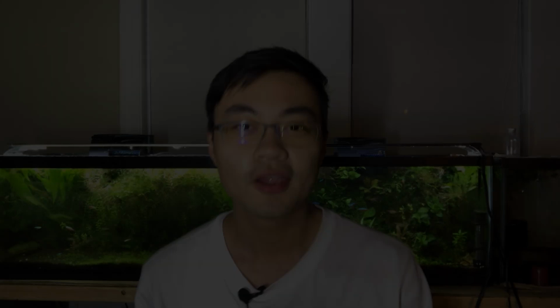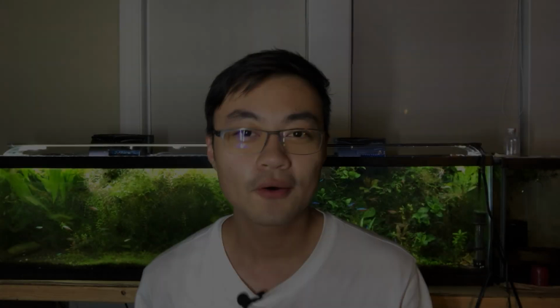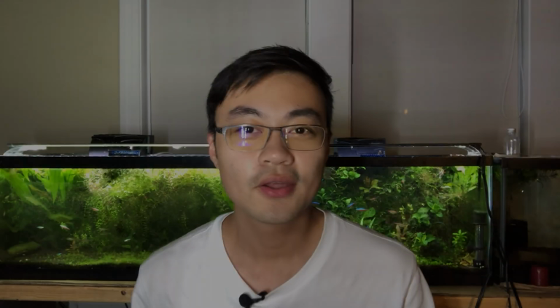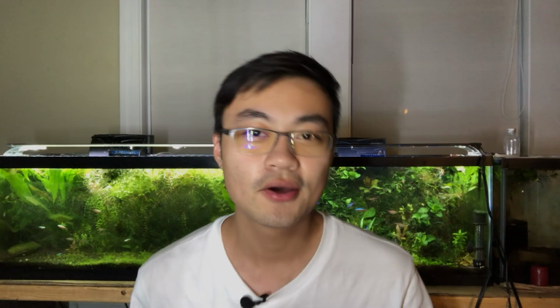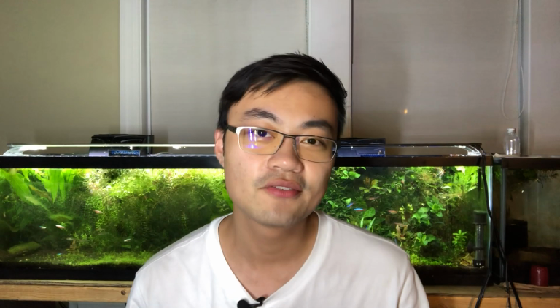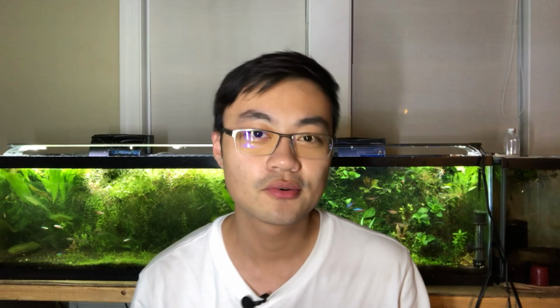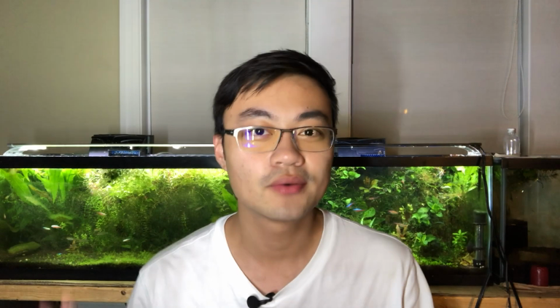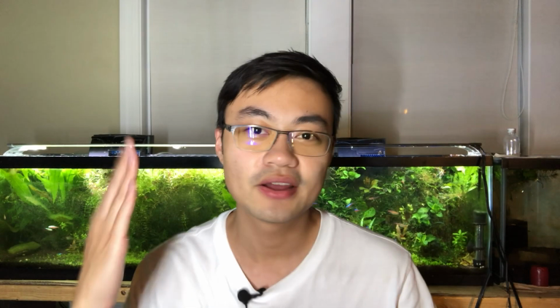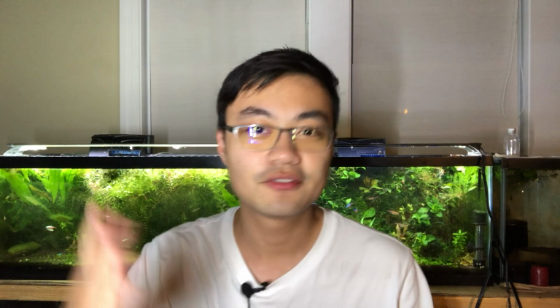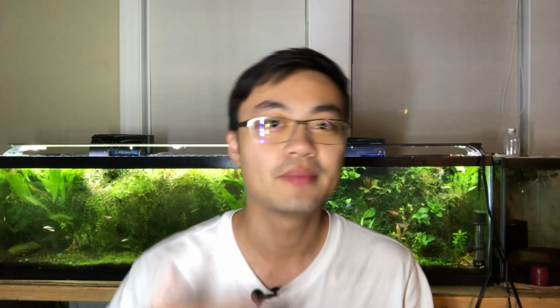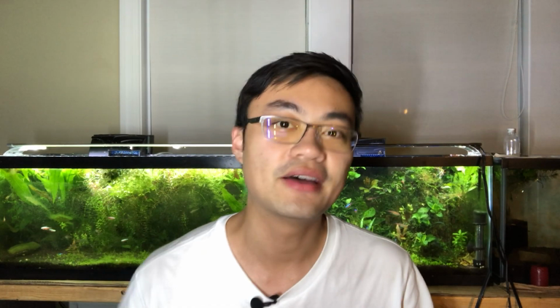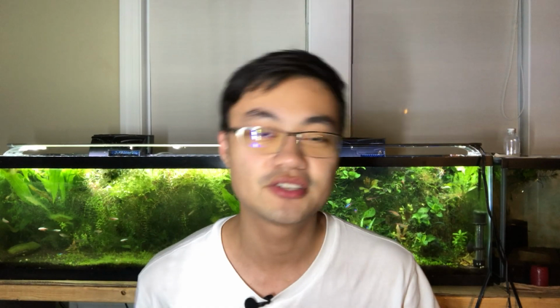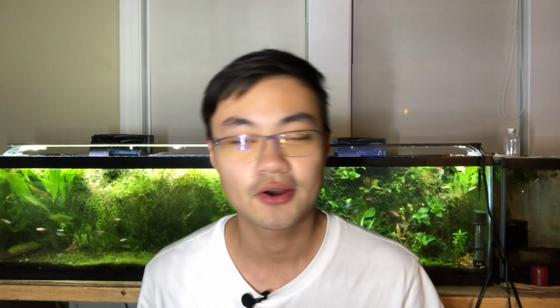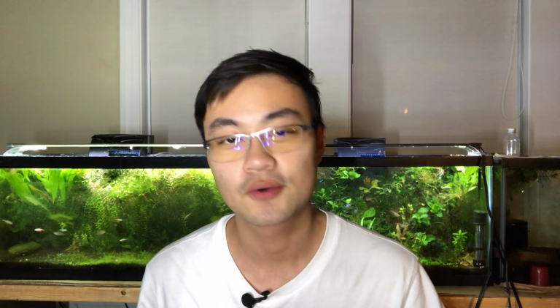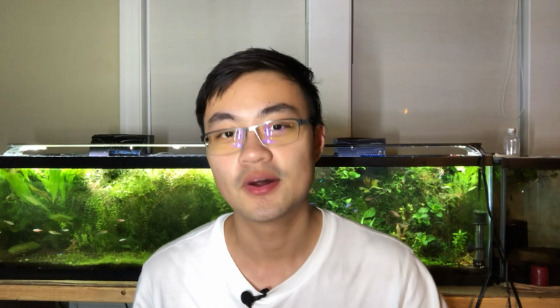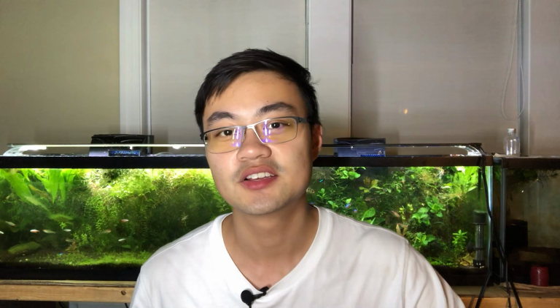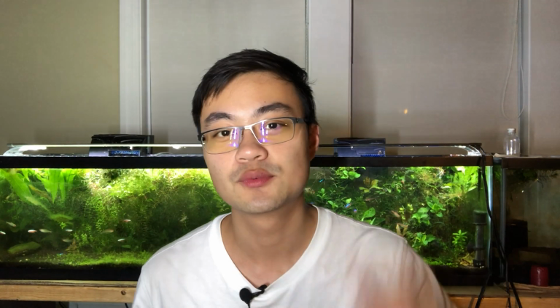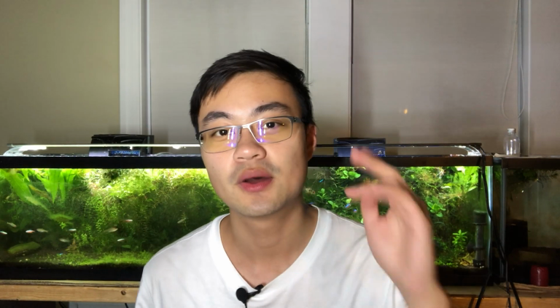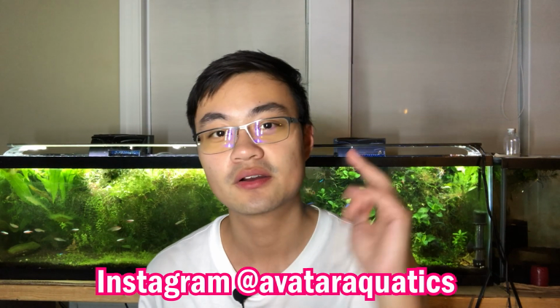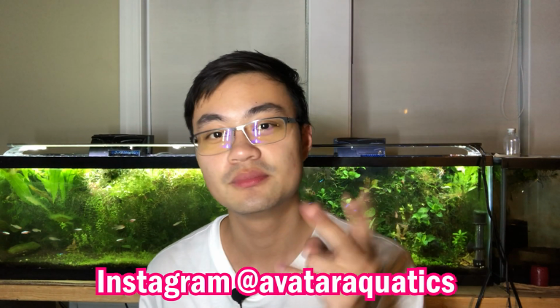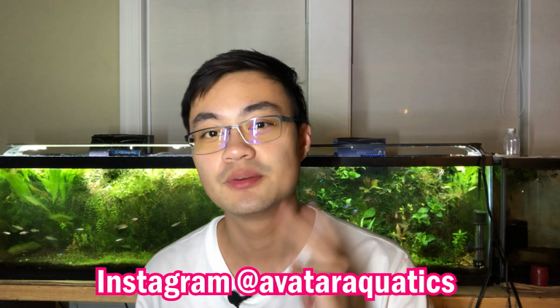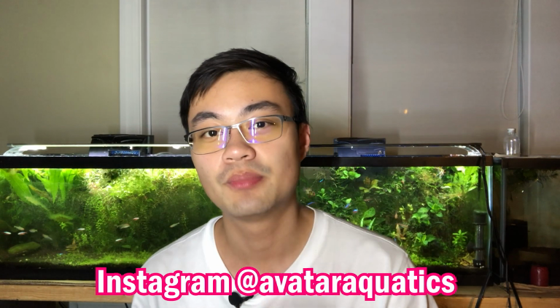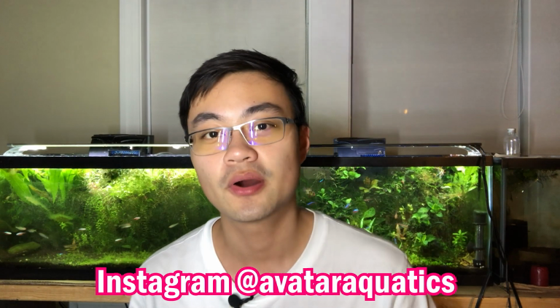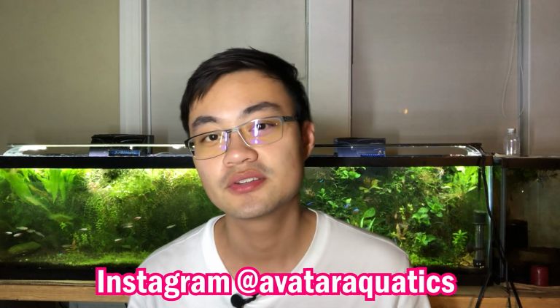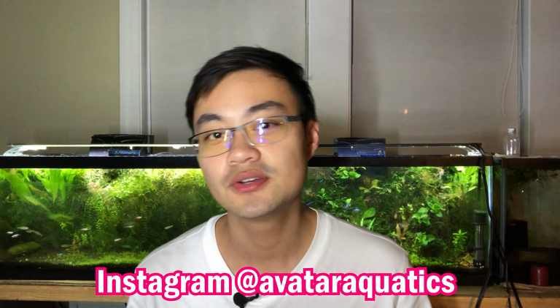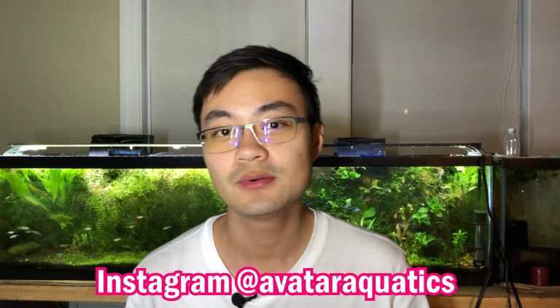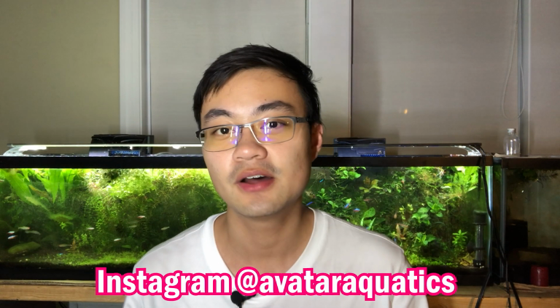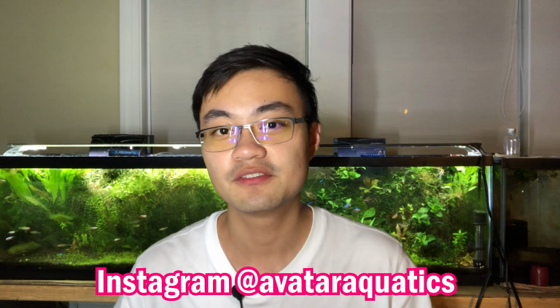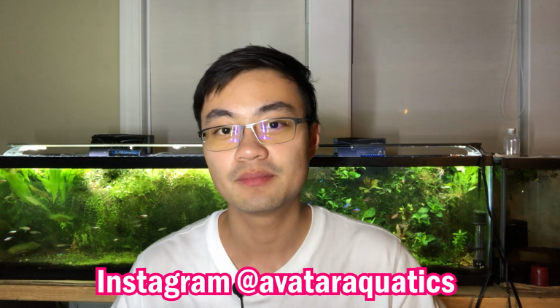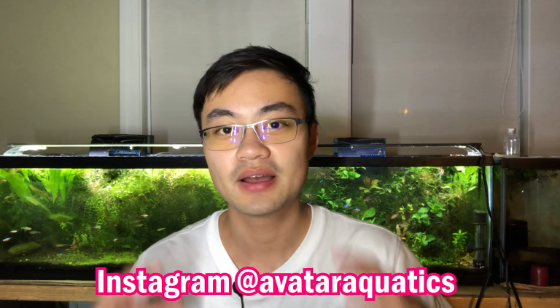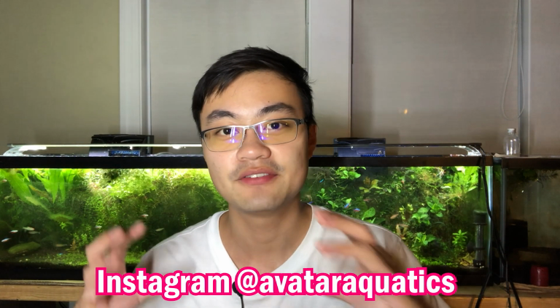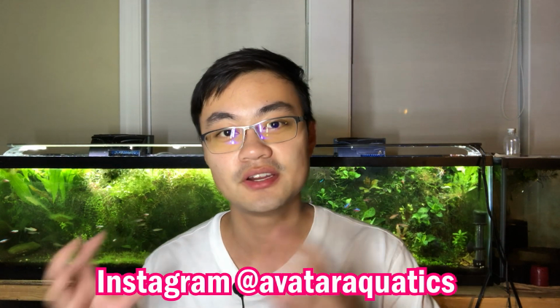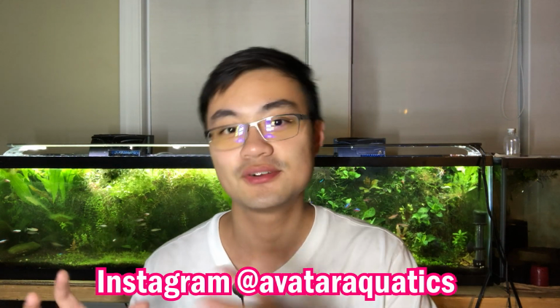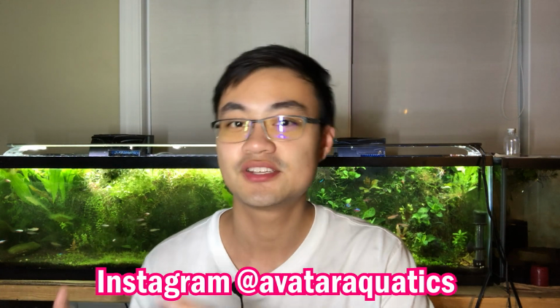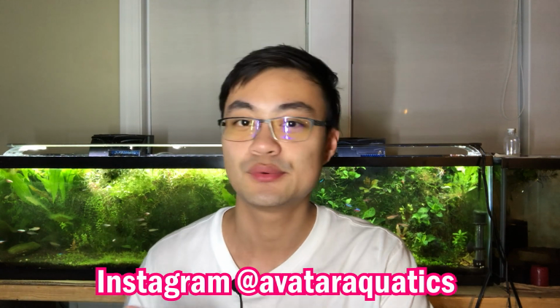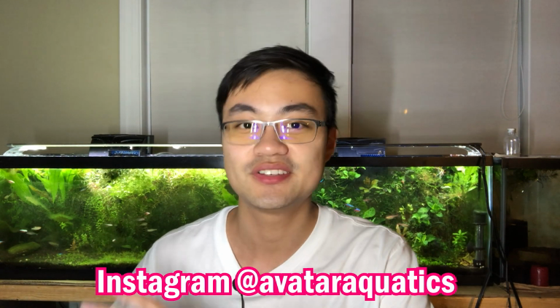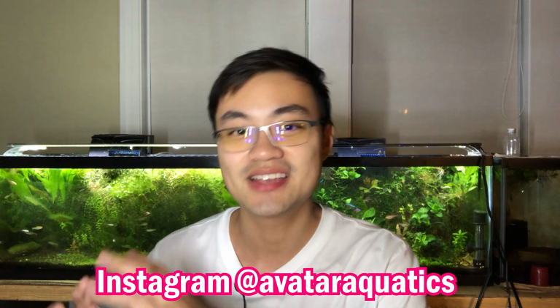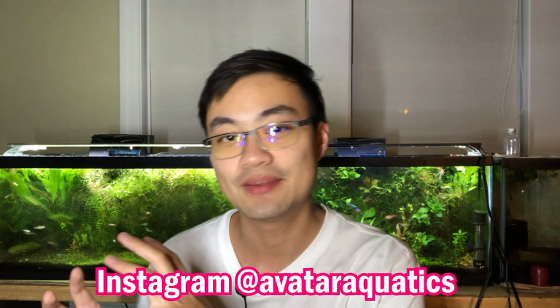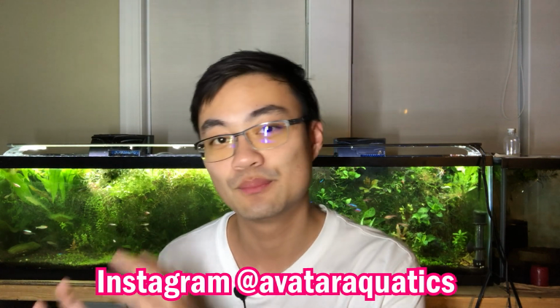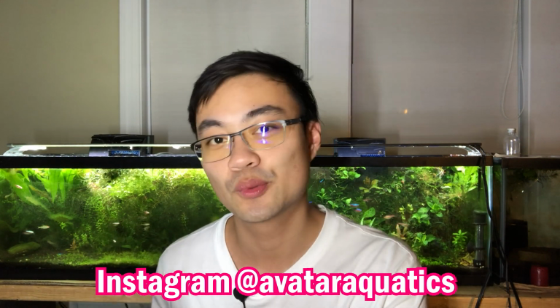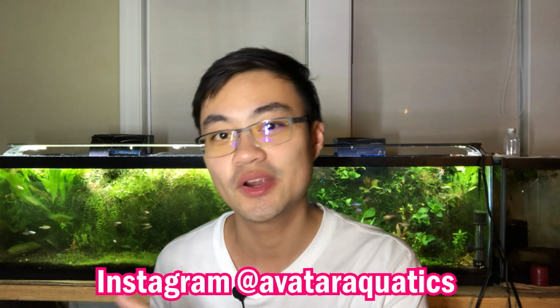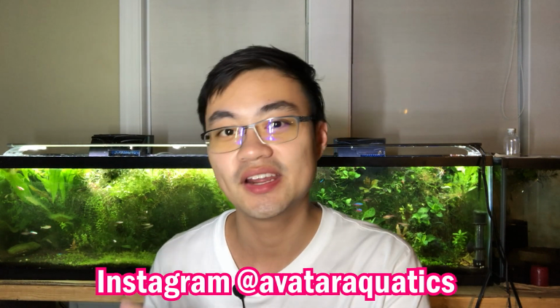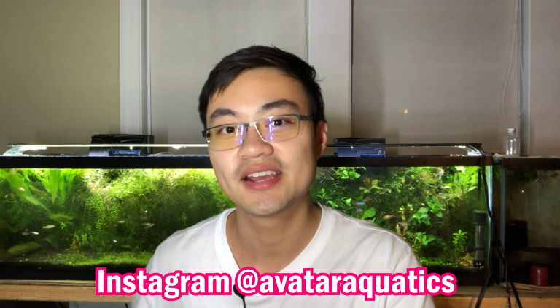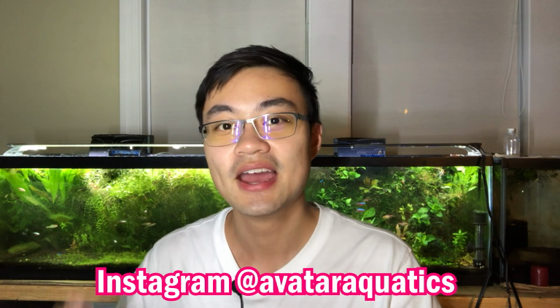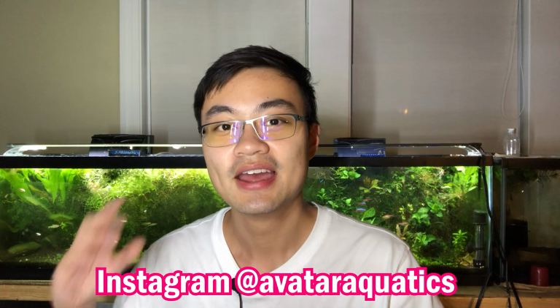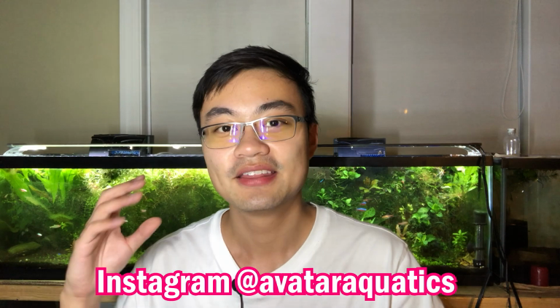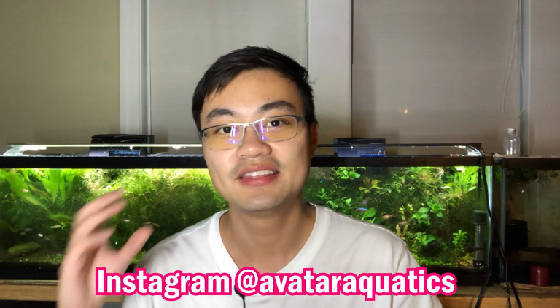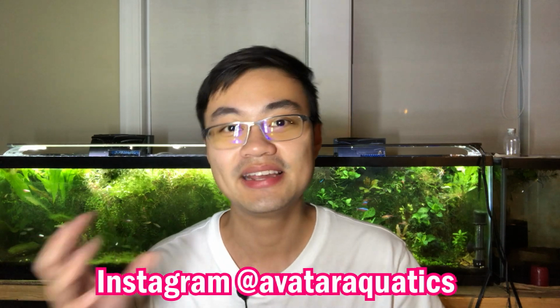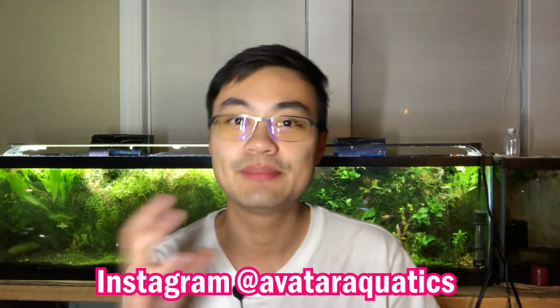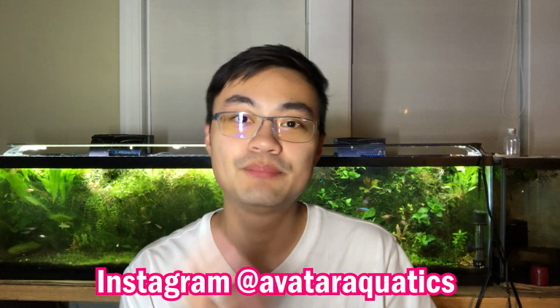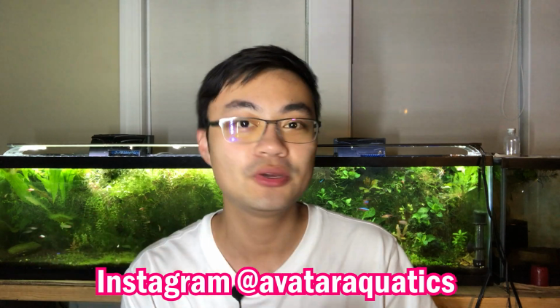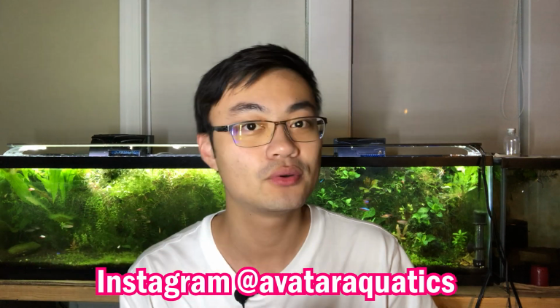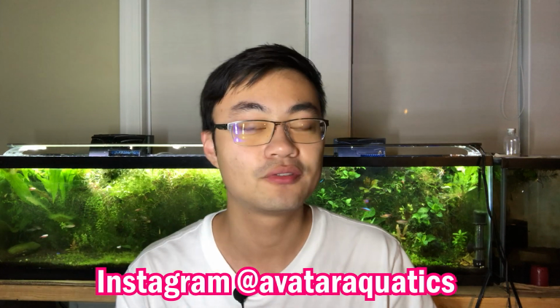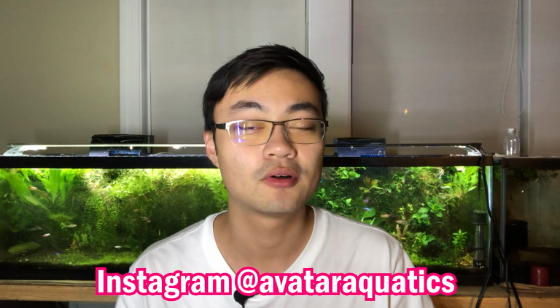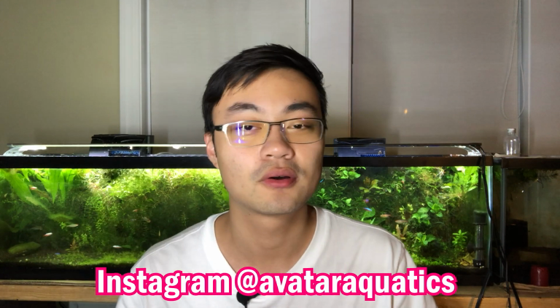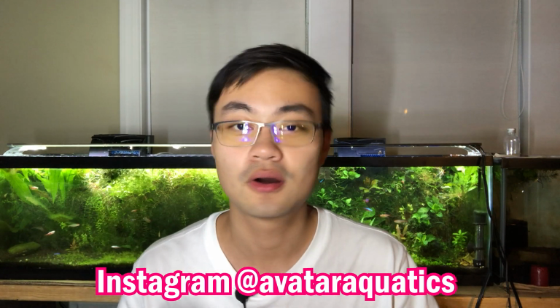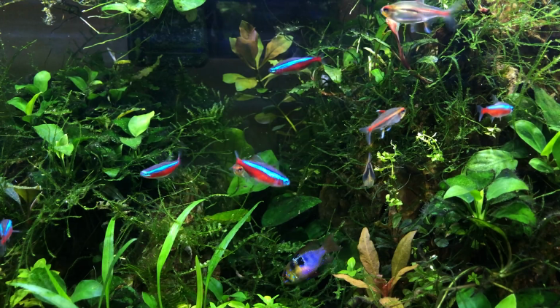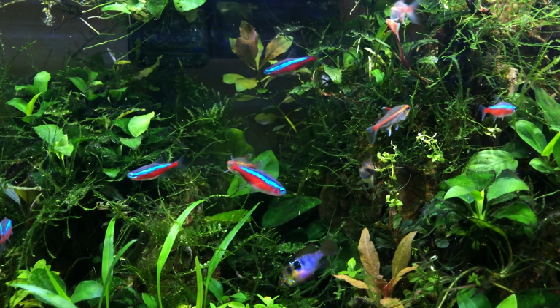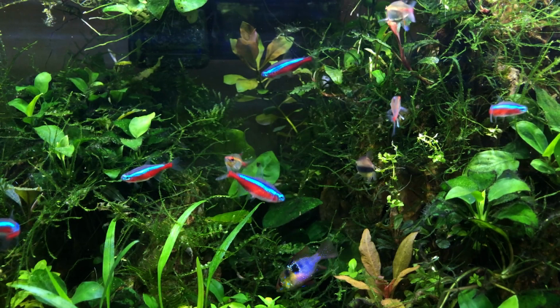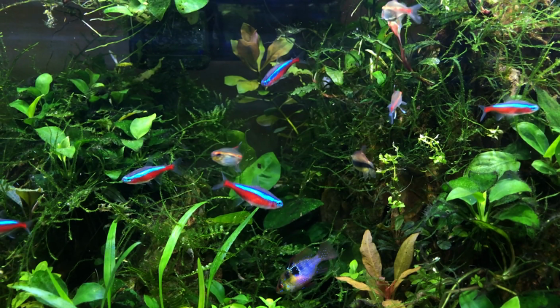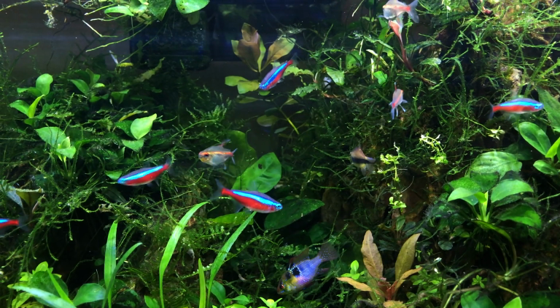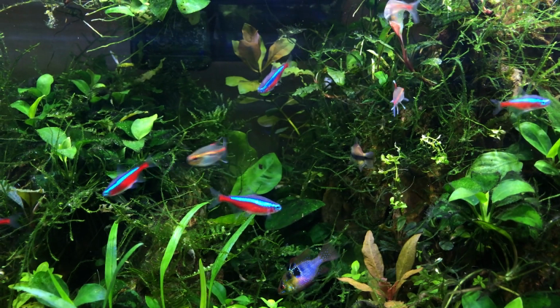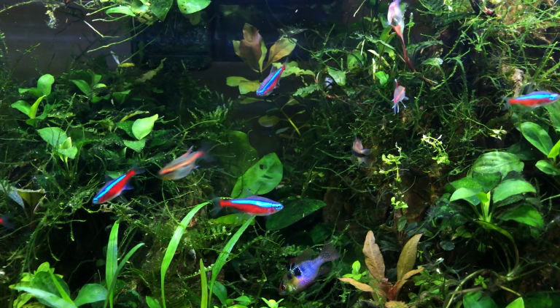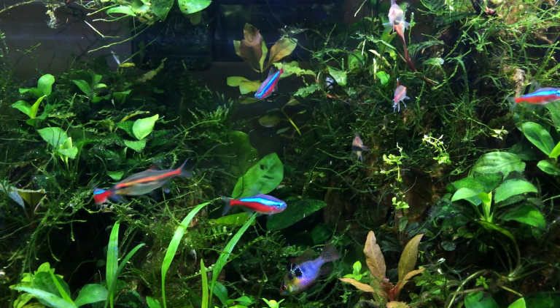Hello, hello everyone! Ryan from Avatar Aquatics. Welcome to part two of my video series on breeding the beautiful Cardinal Tetra.